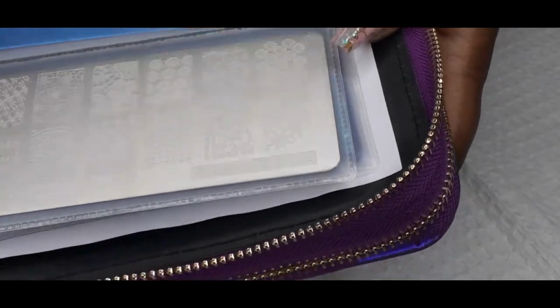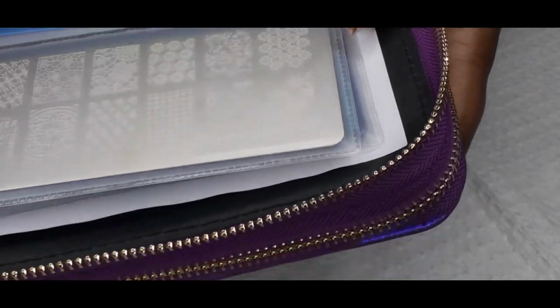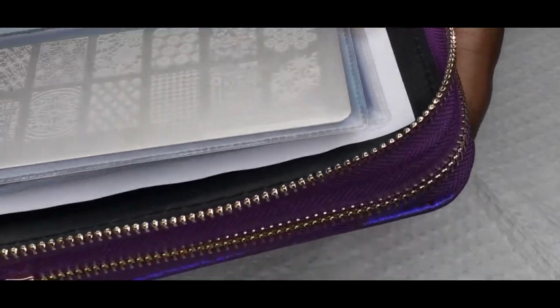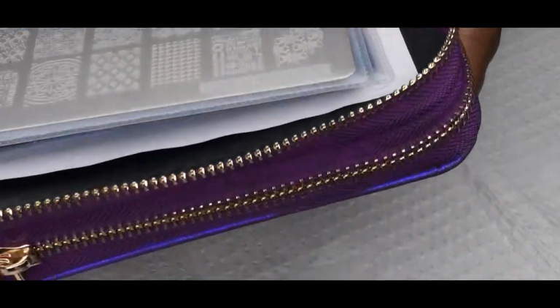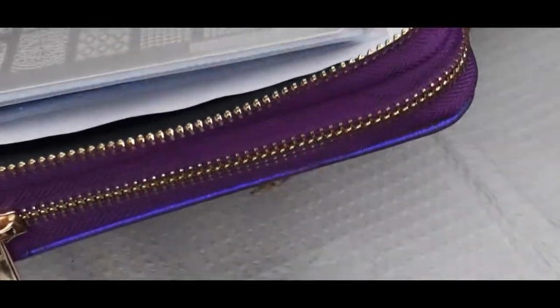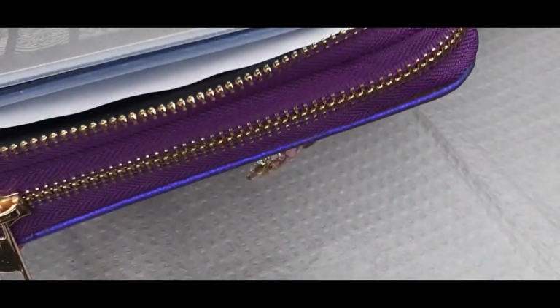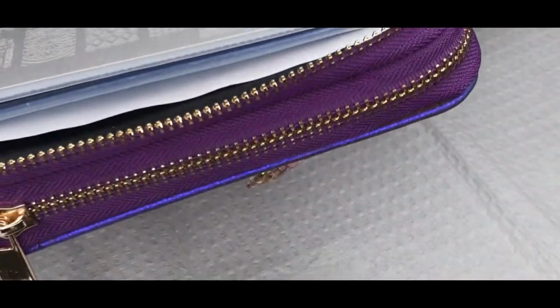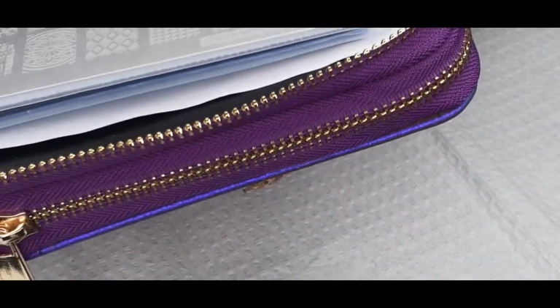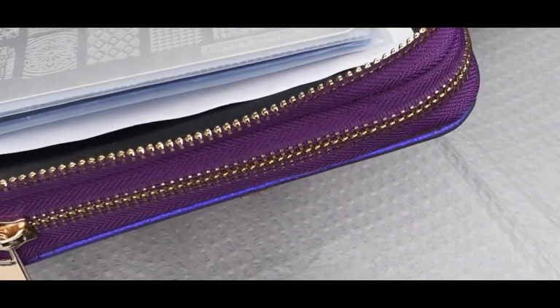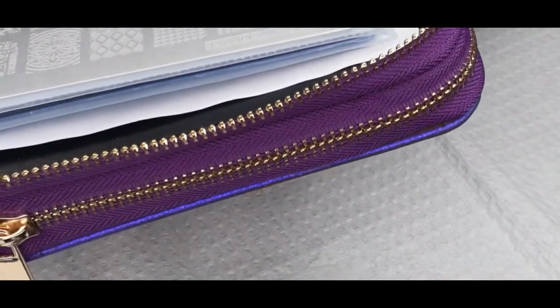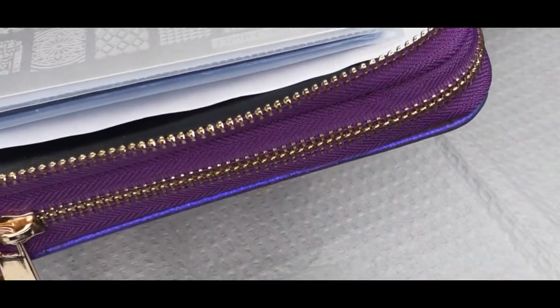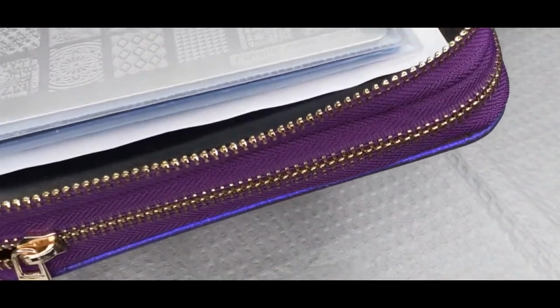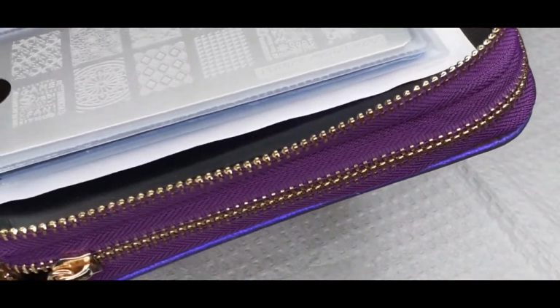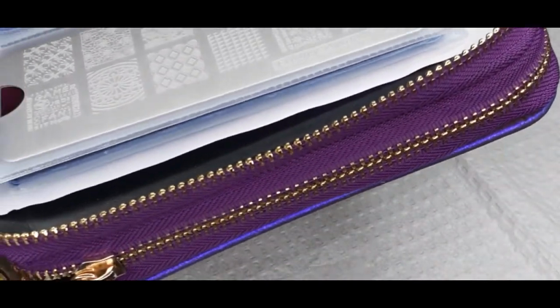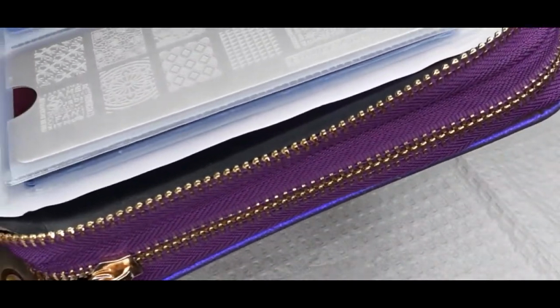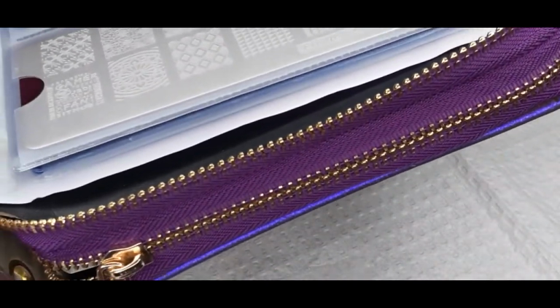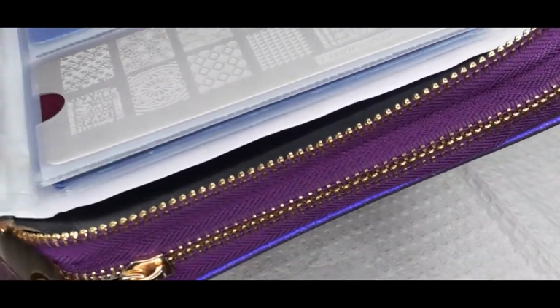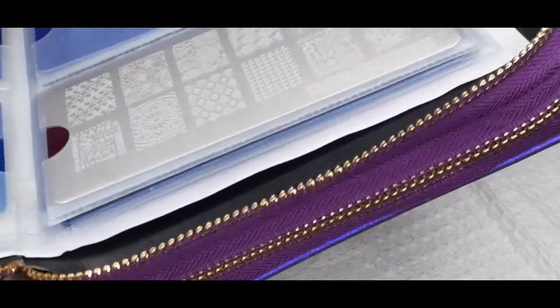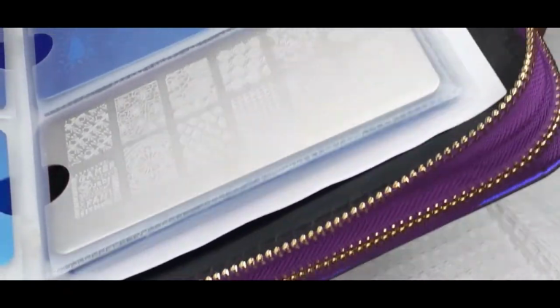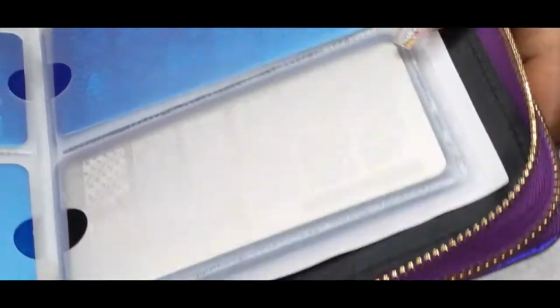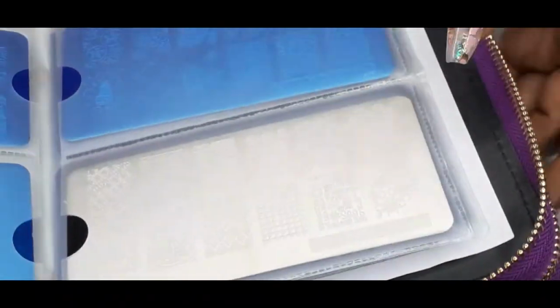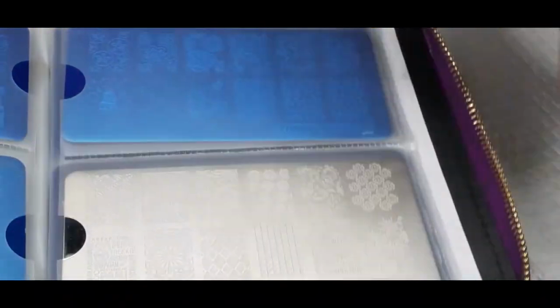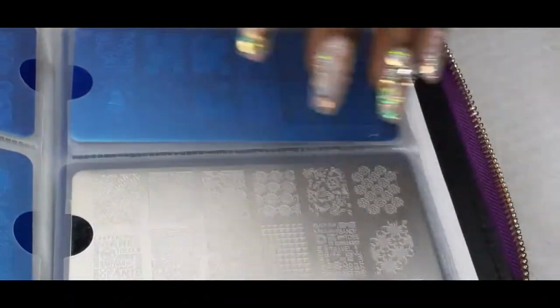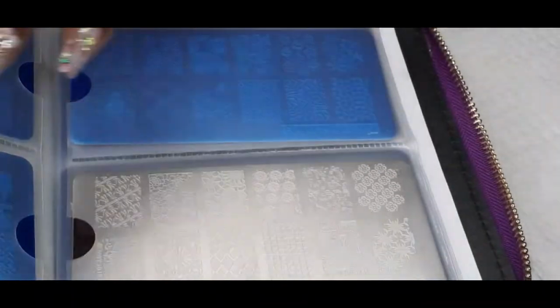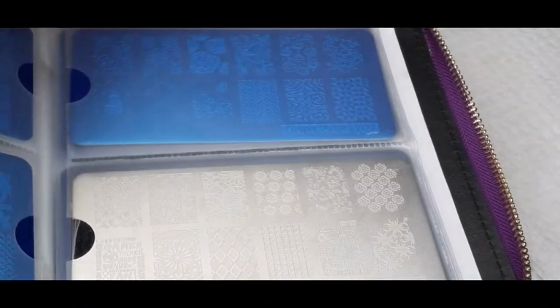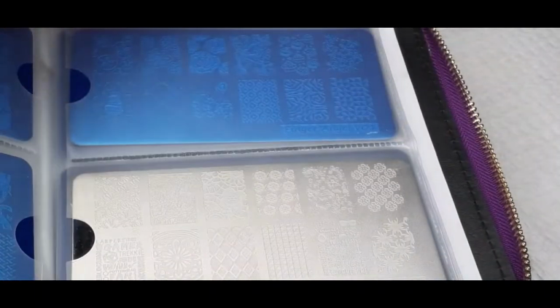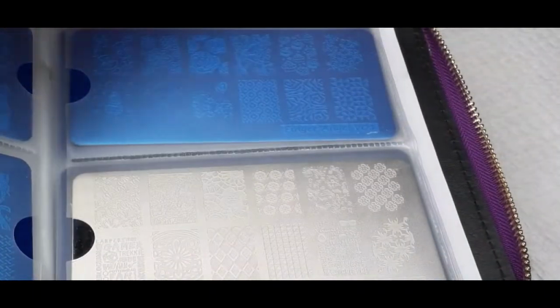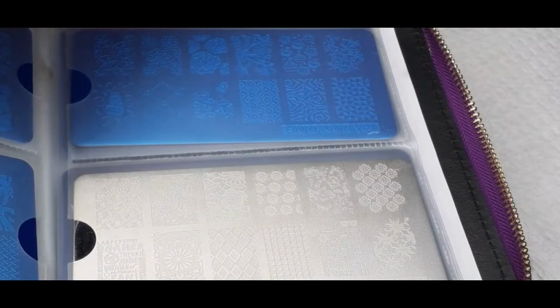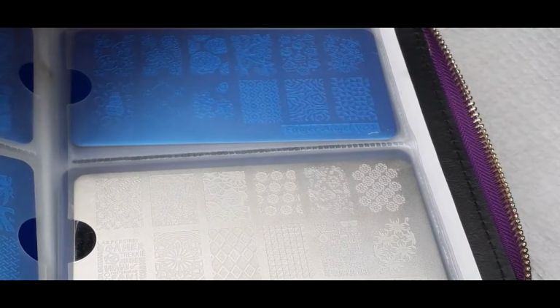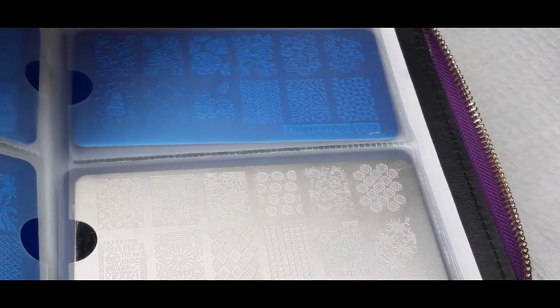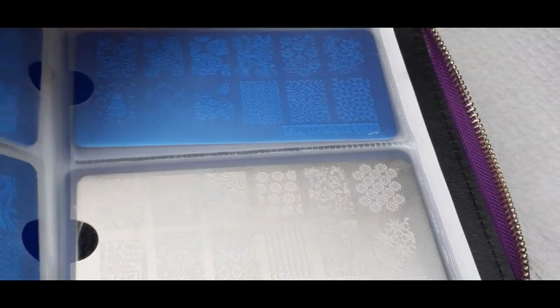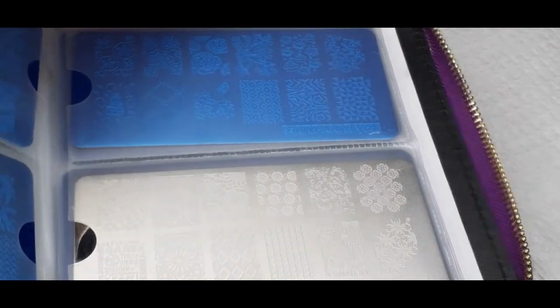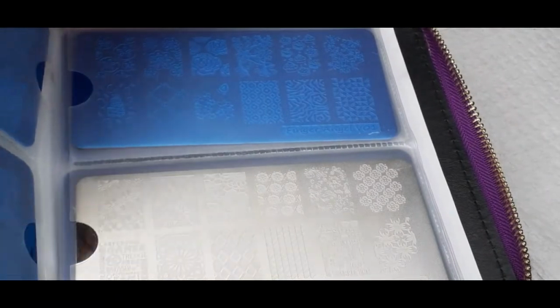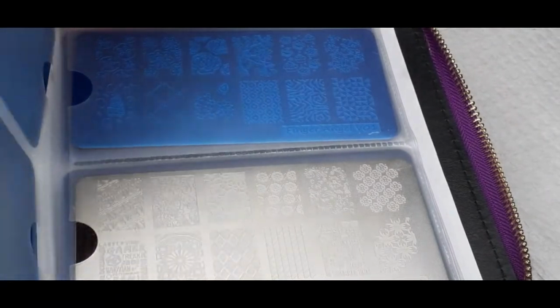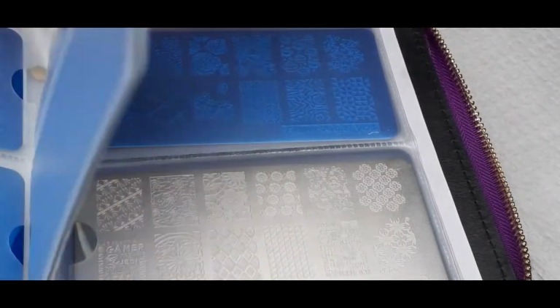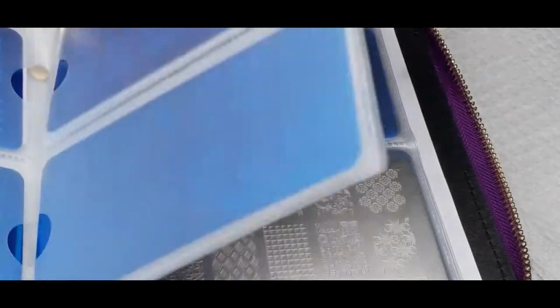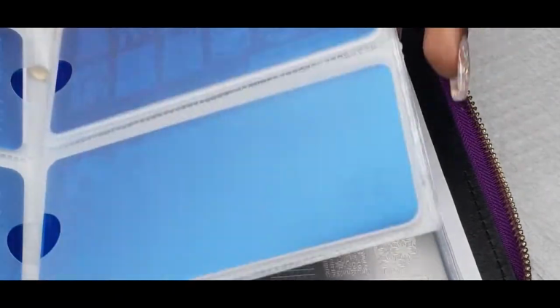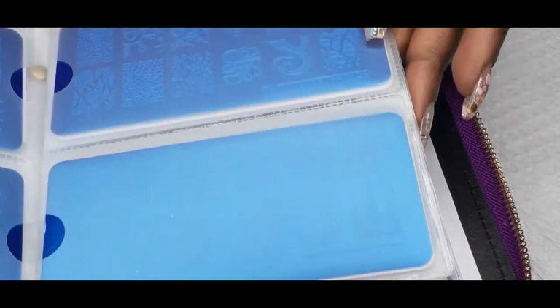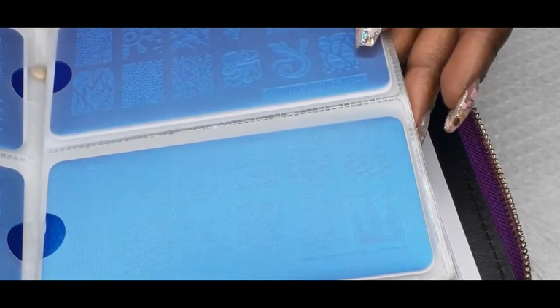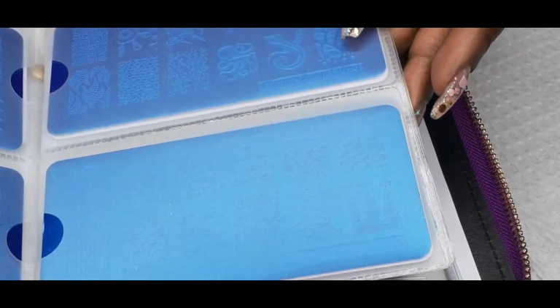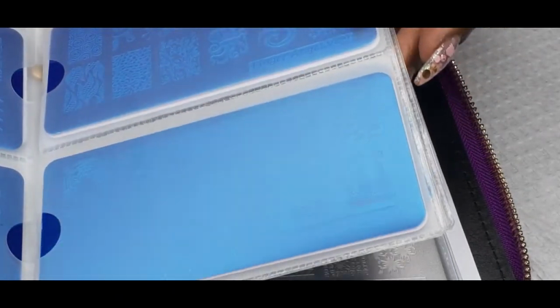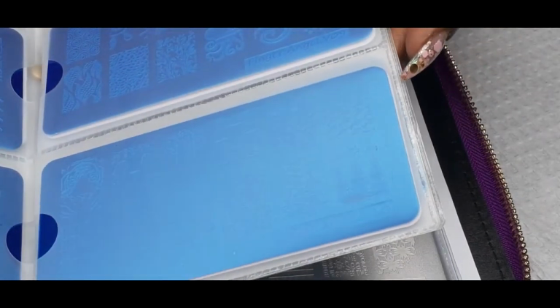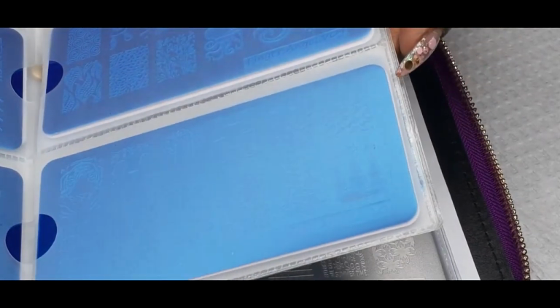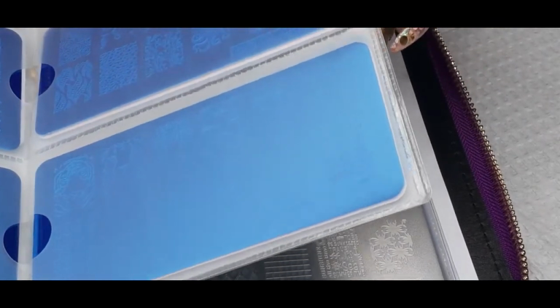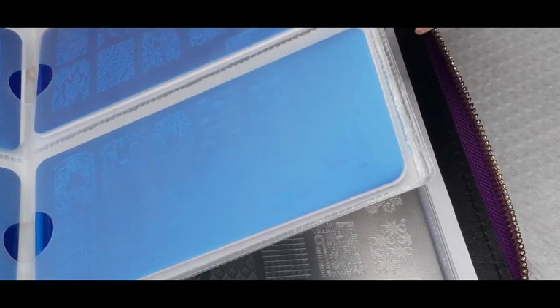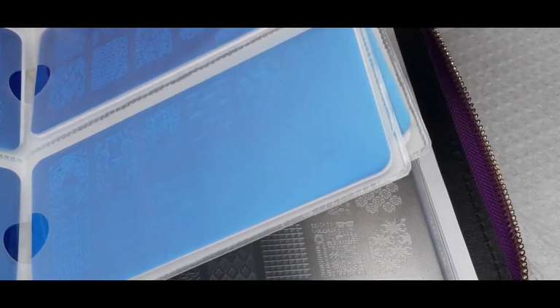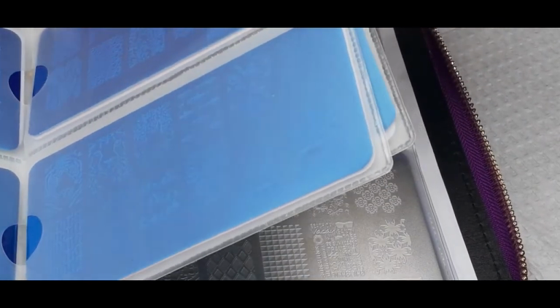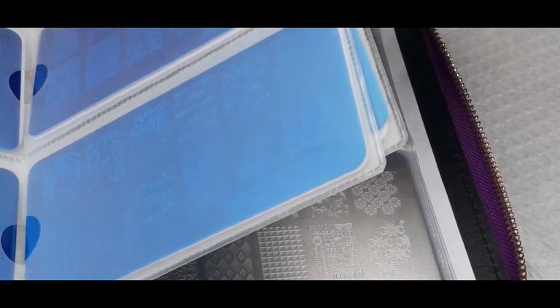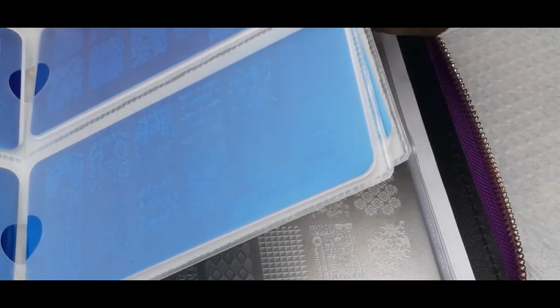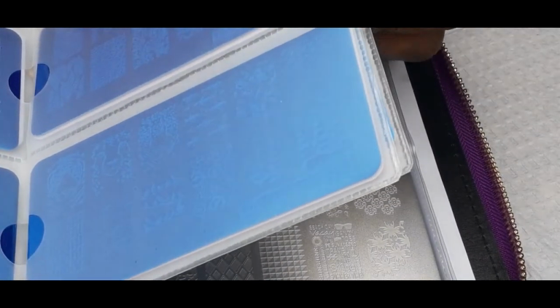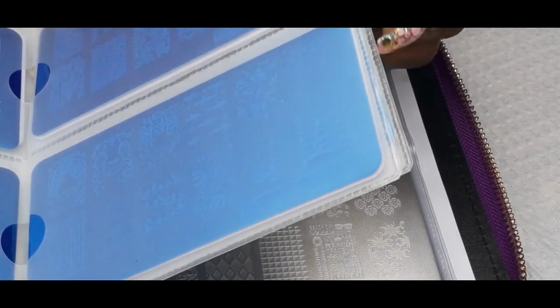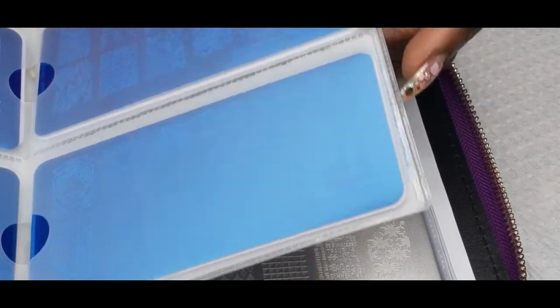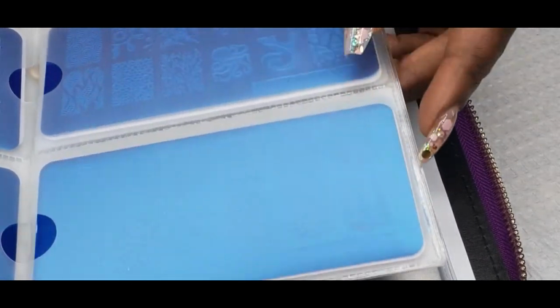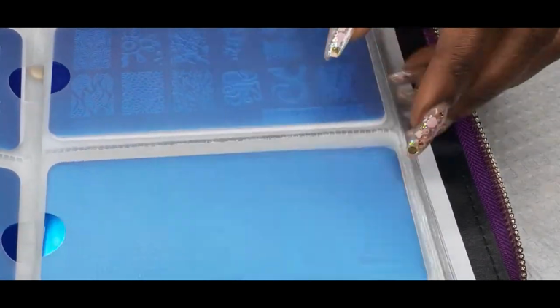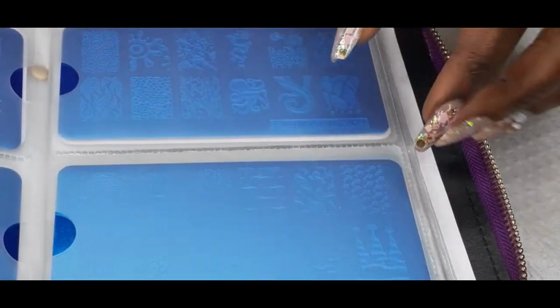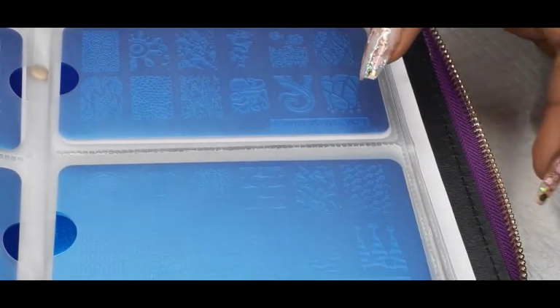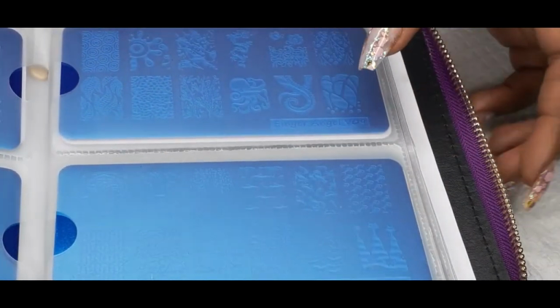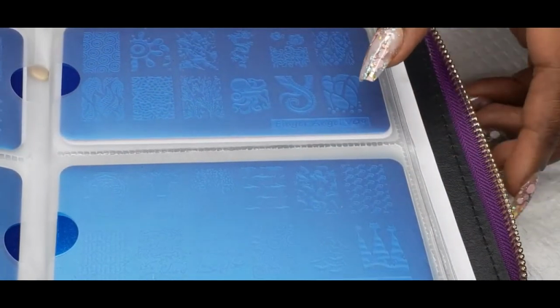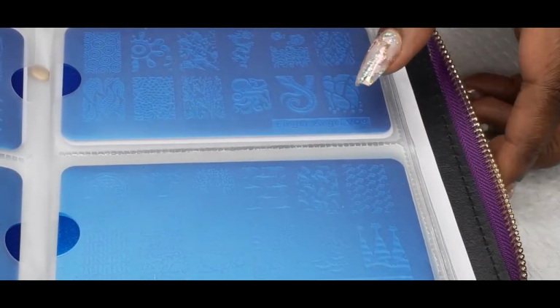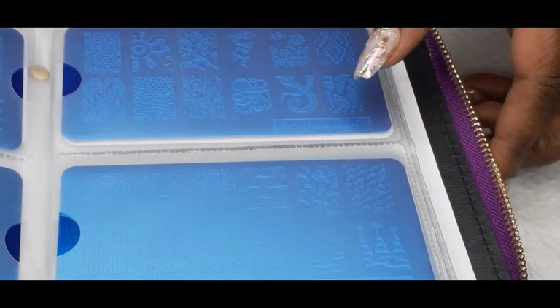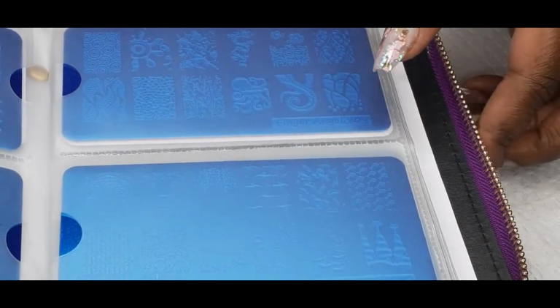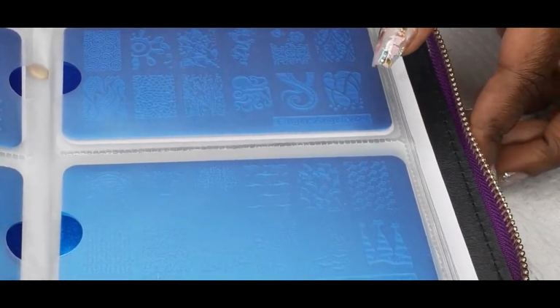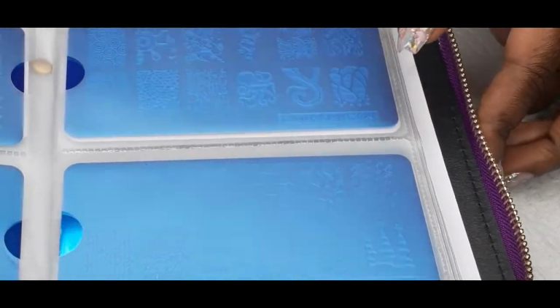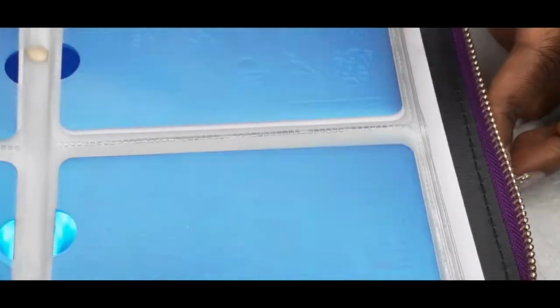I haven't used any of these plates yet — I just took the paper off of them.